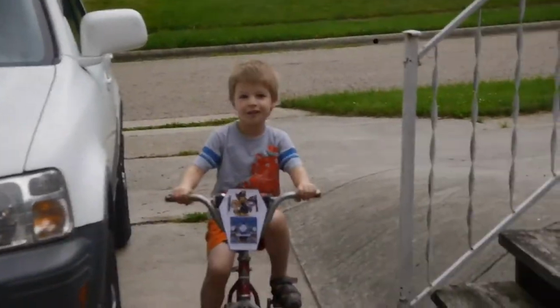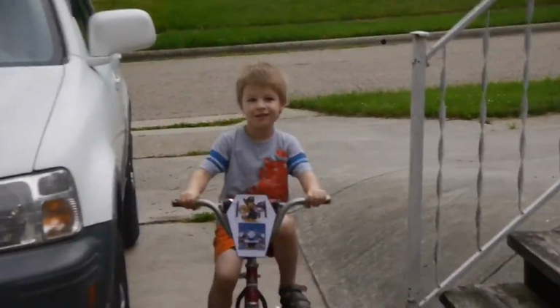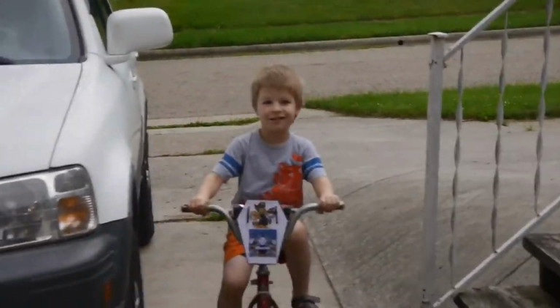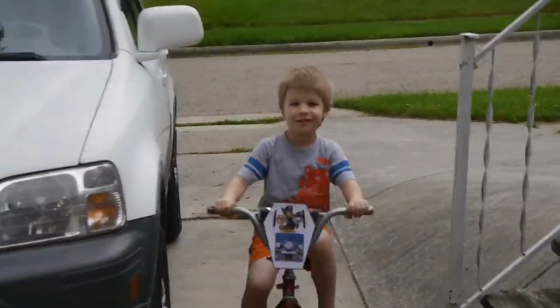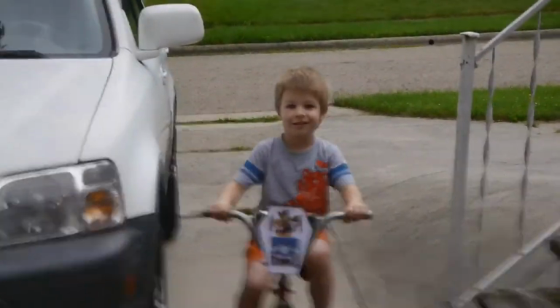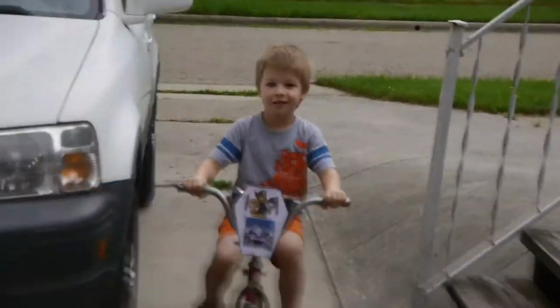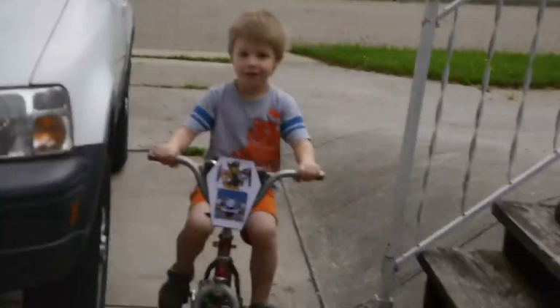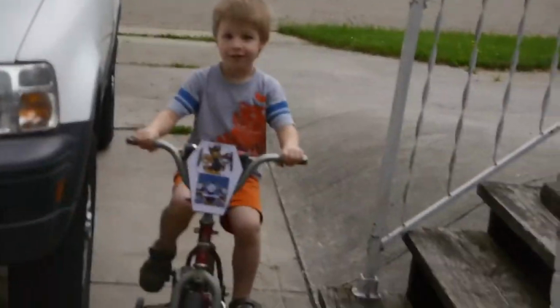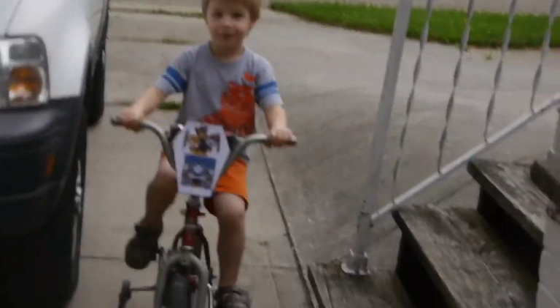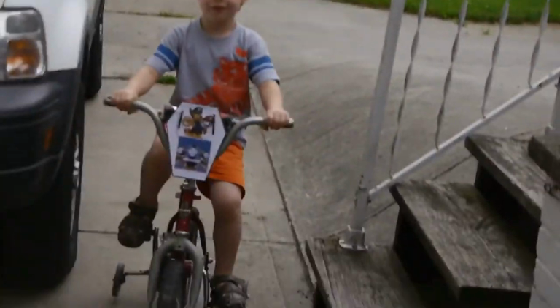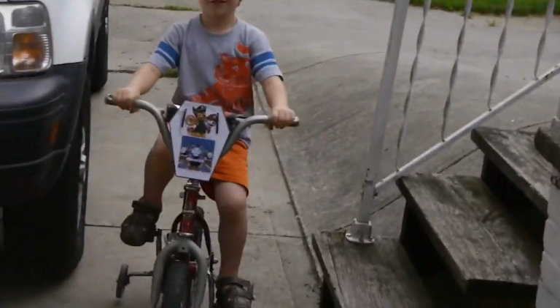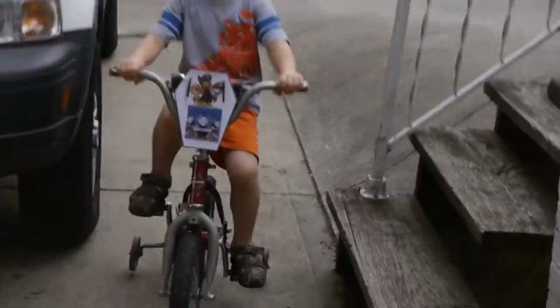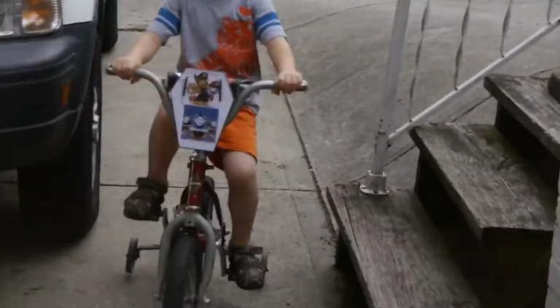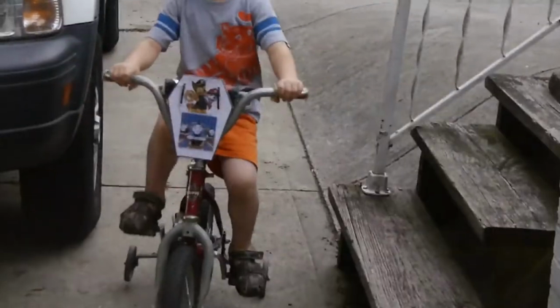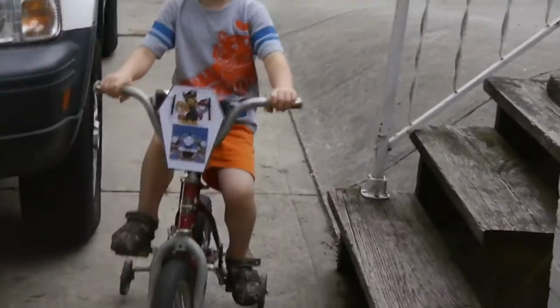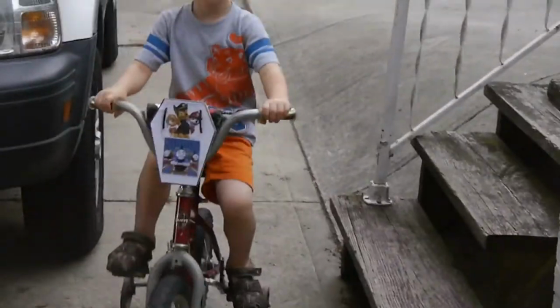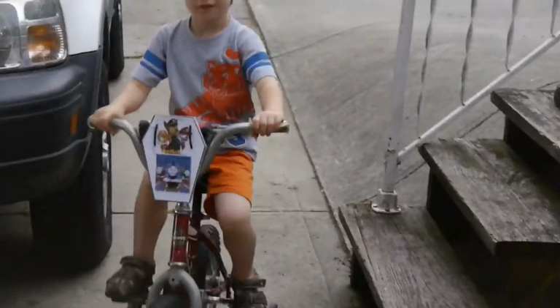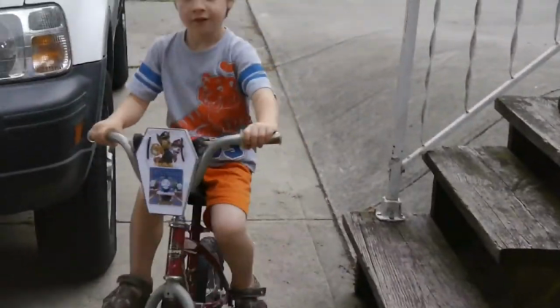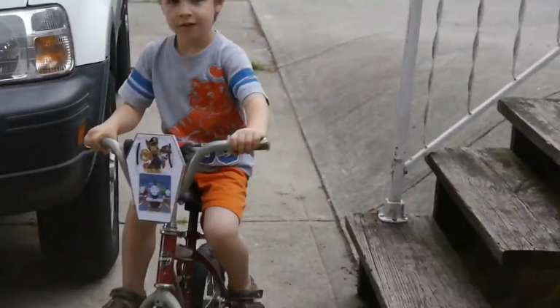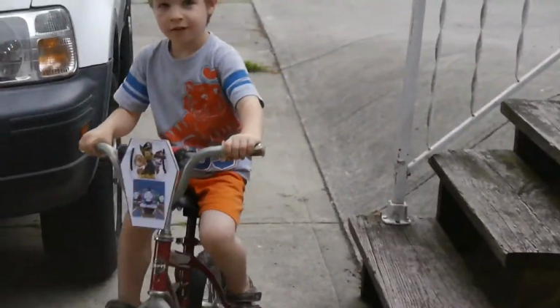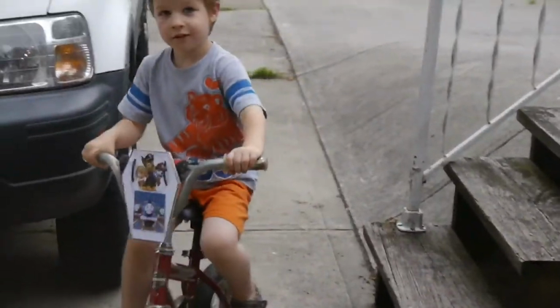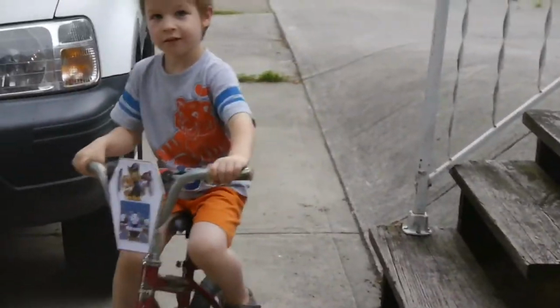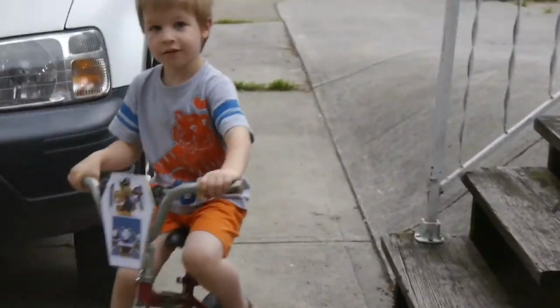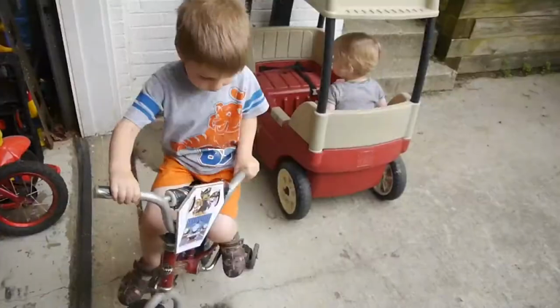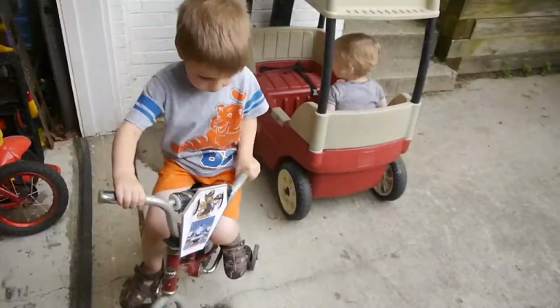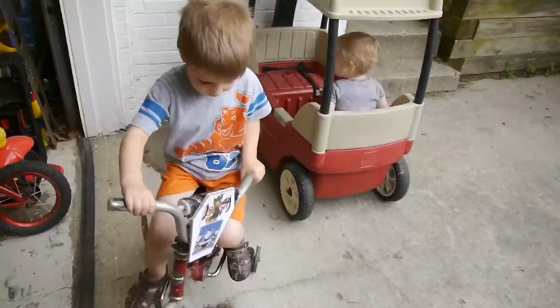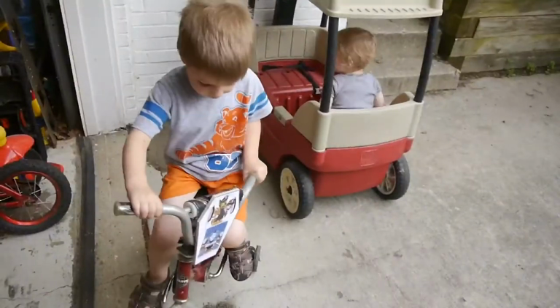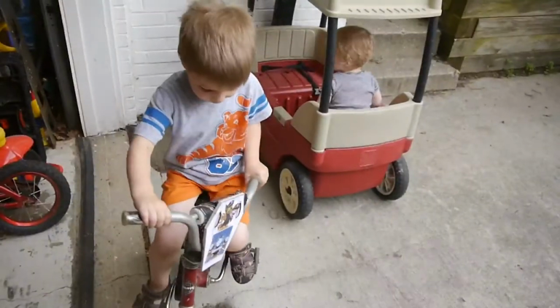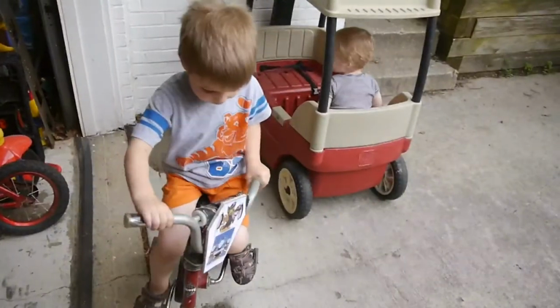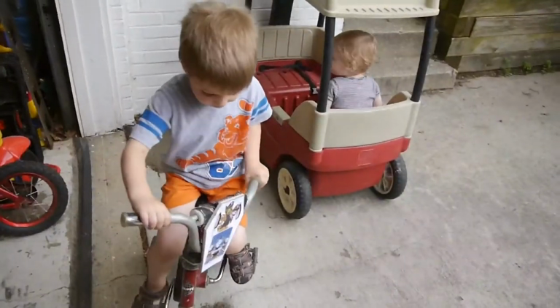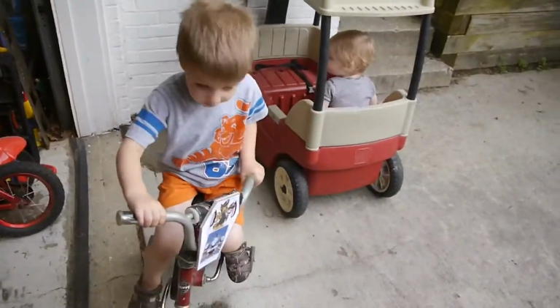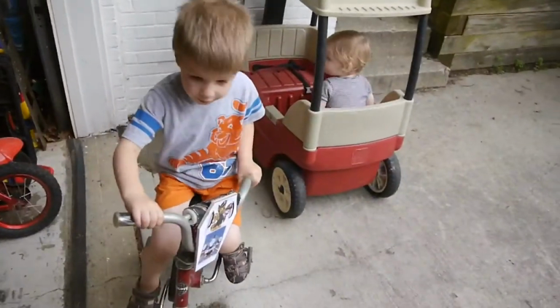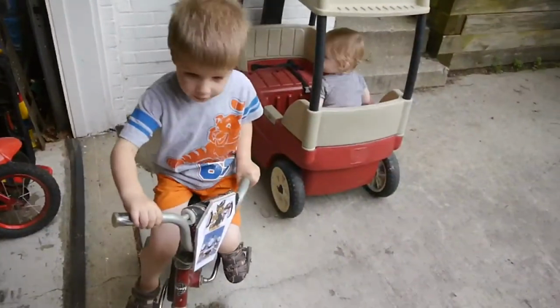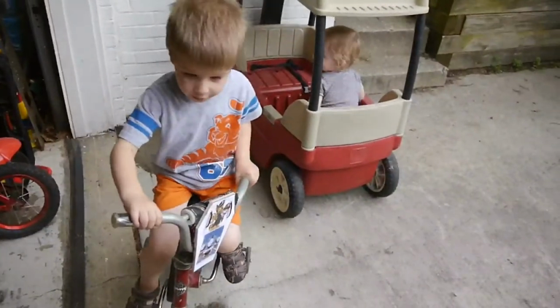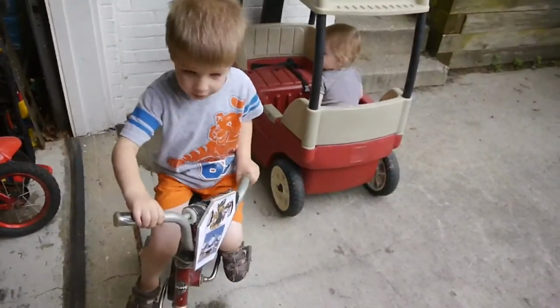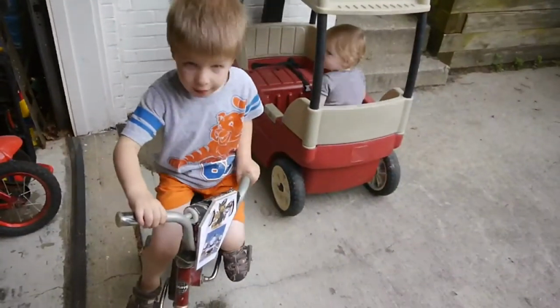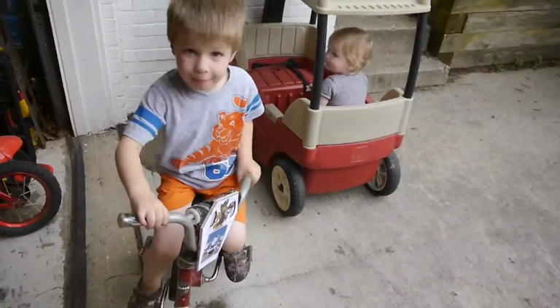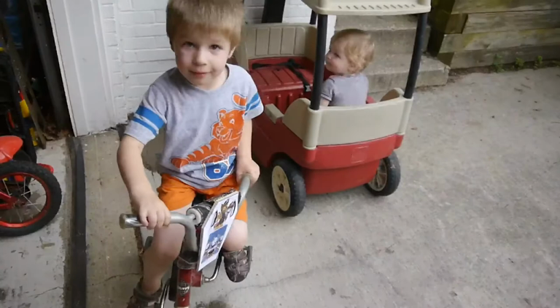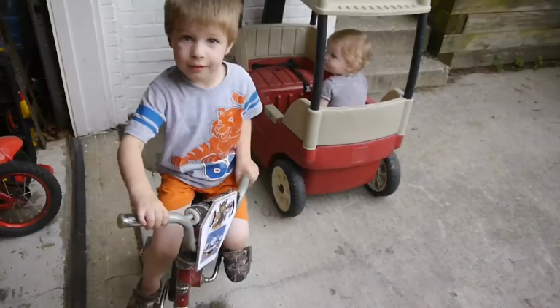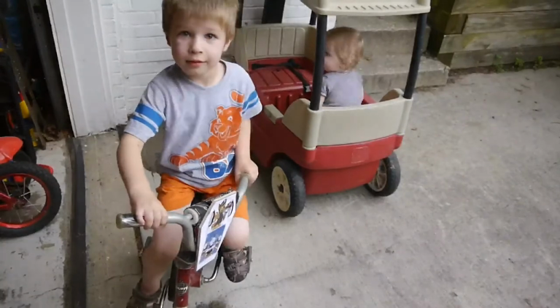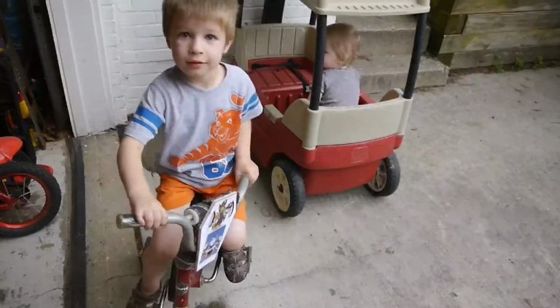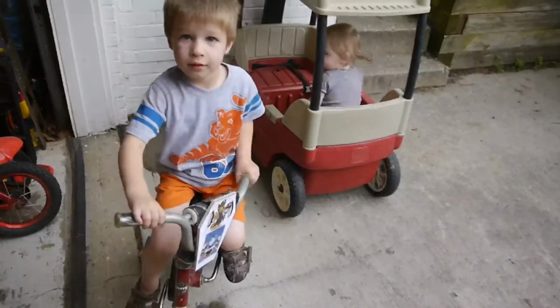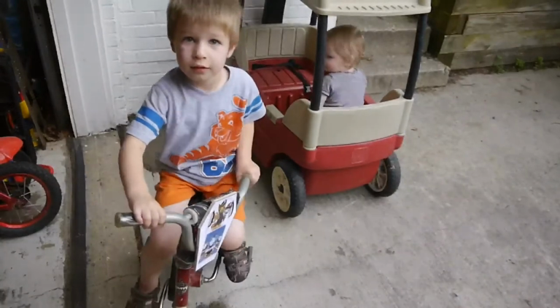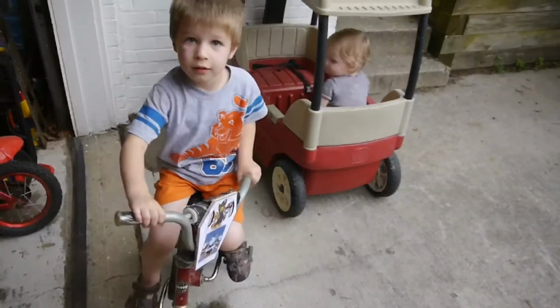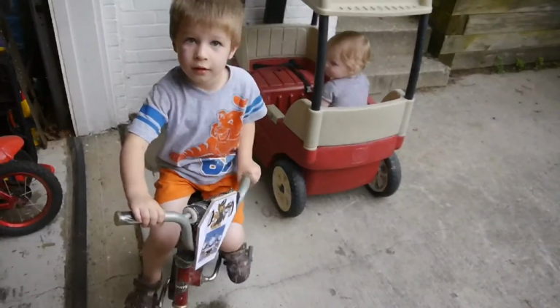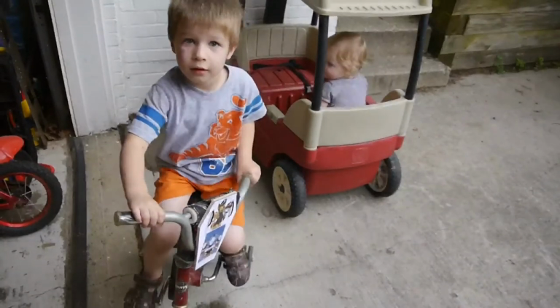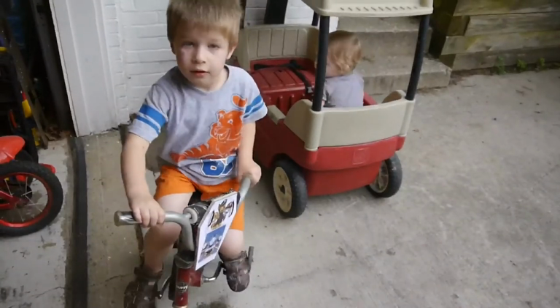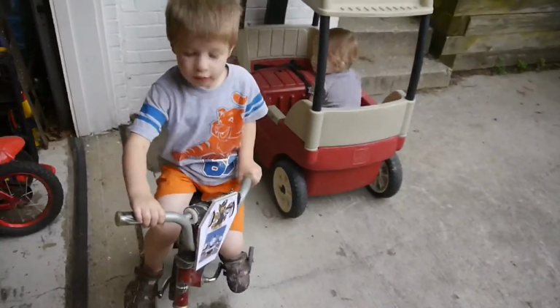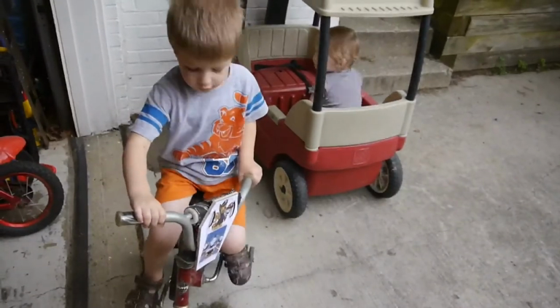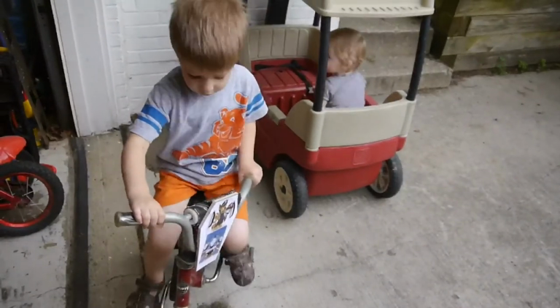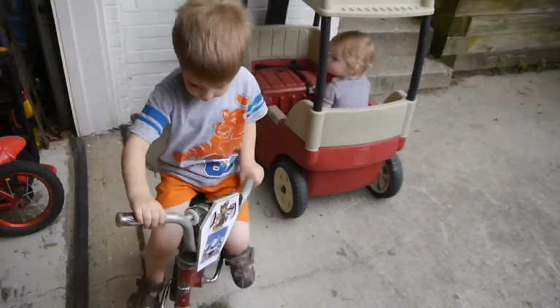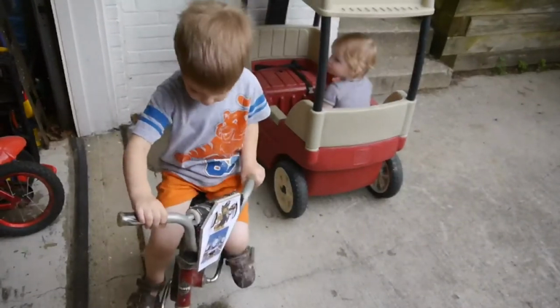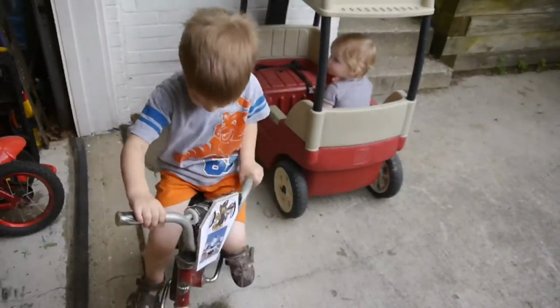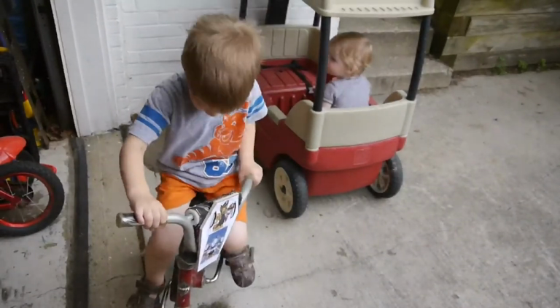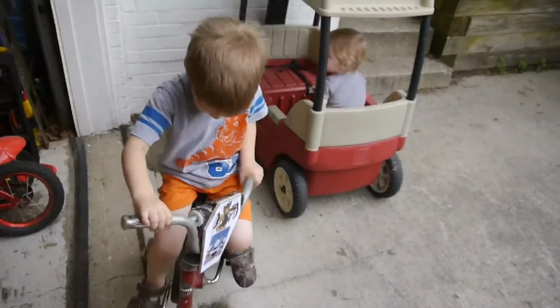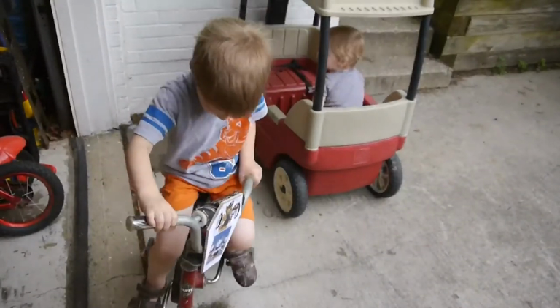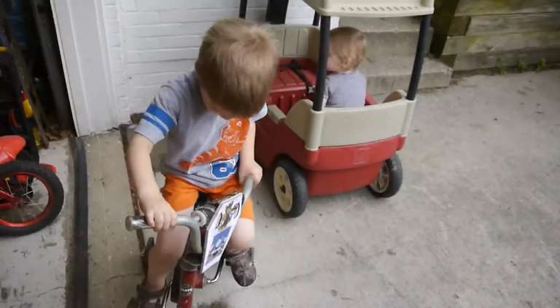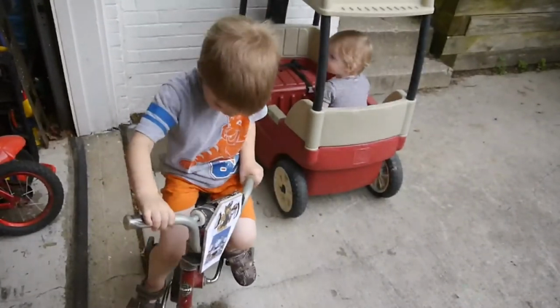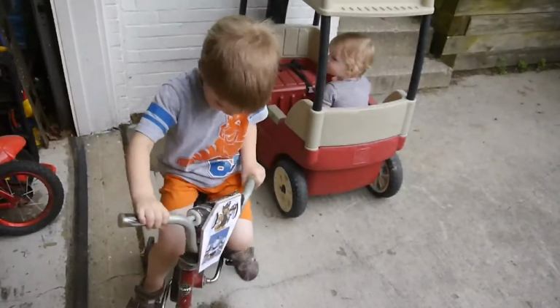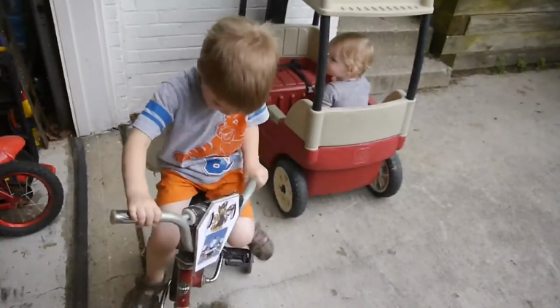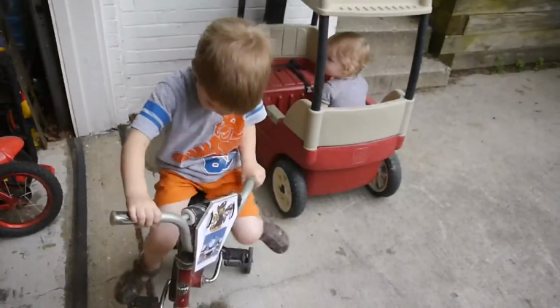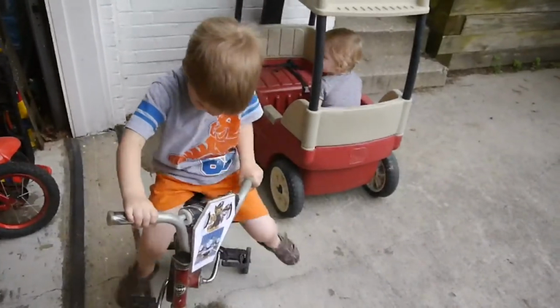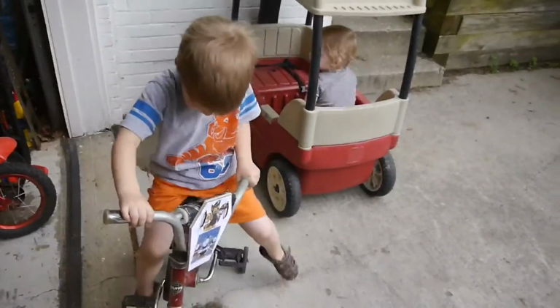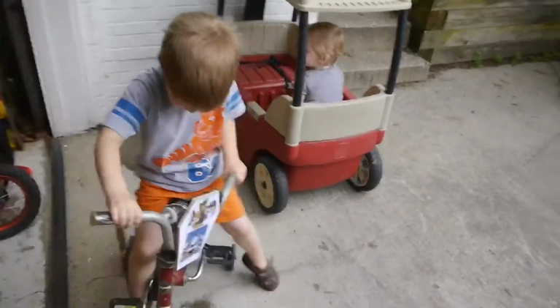It's Thomas the Train and Paw Patrol. What do you think? Do you like your Paw Patrol bike? Yeah? Yeah!